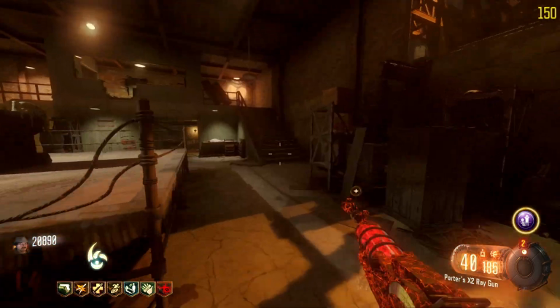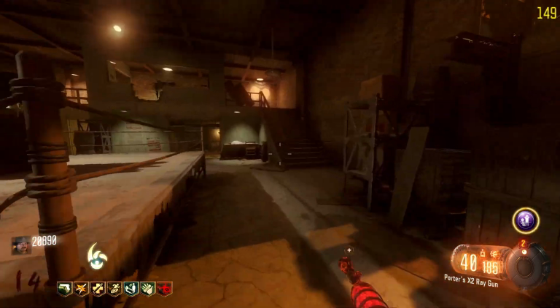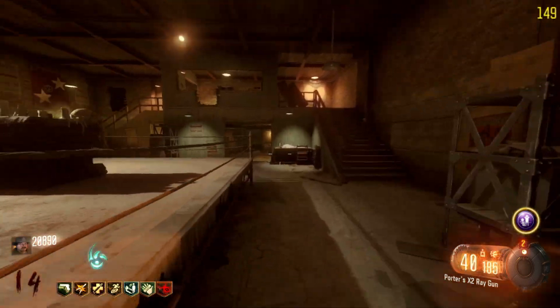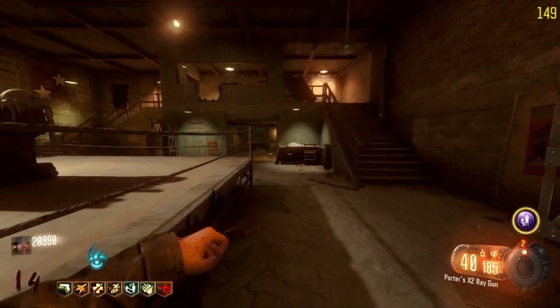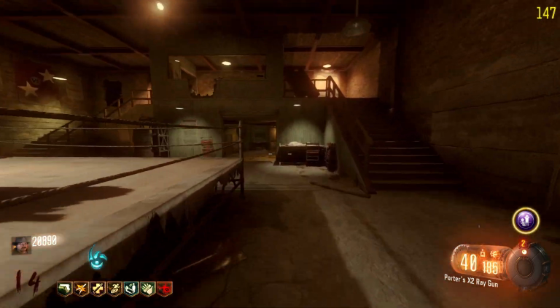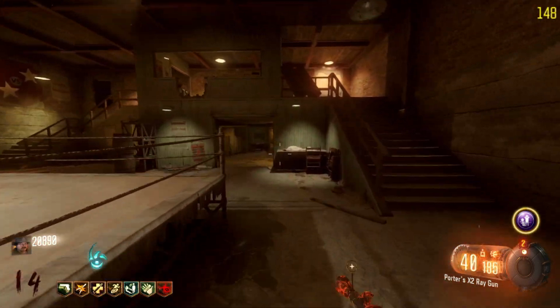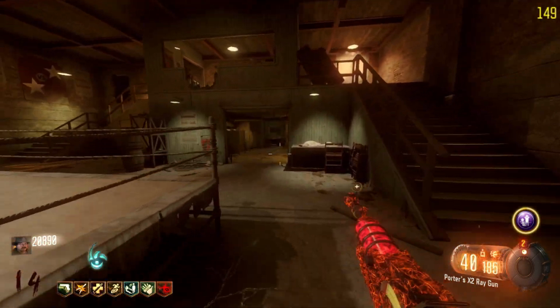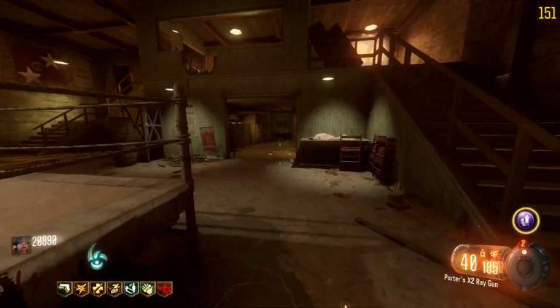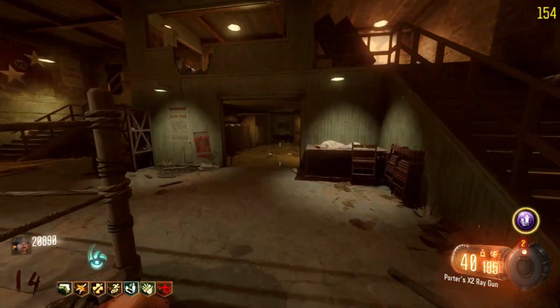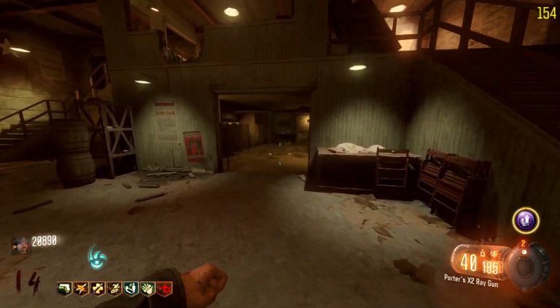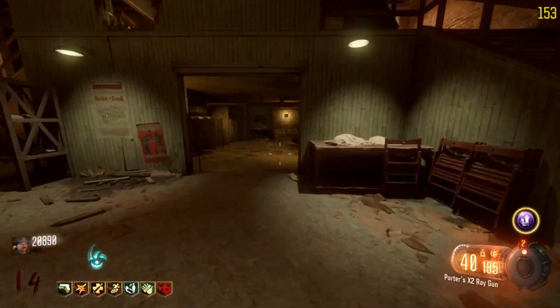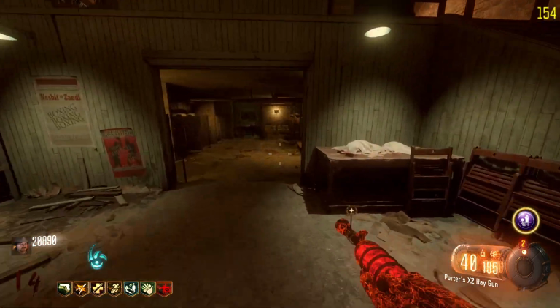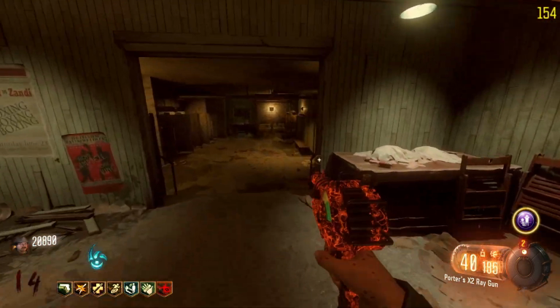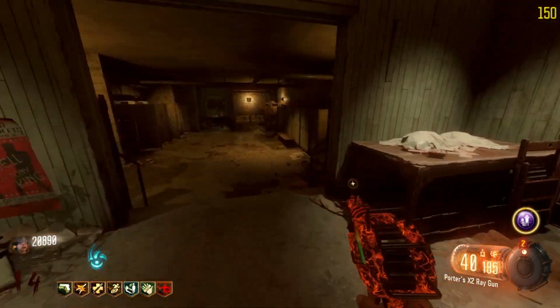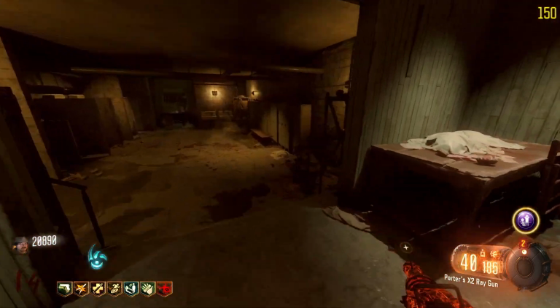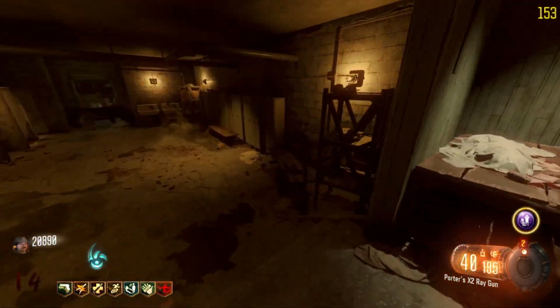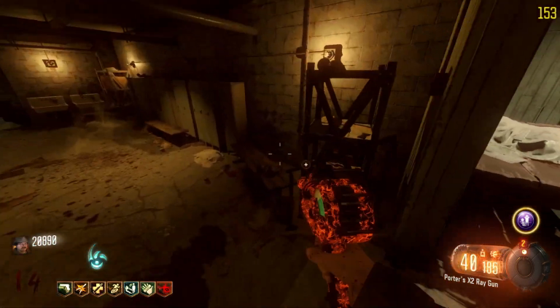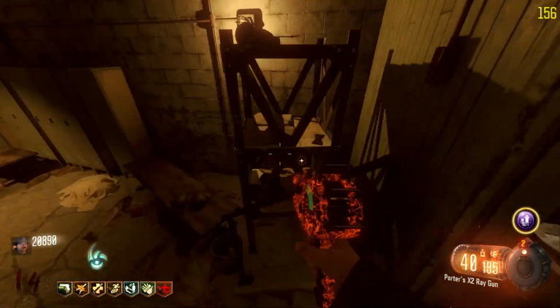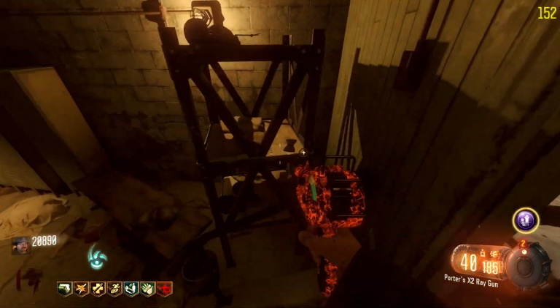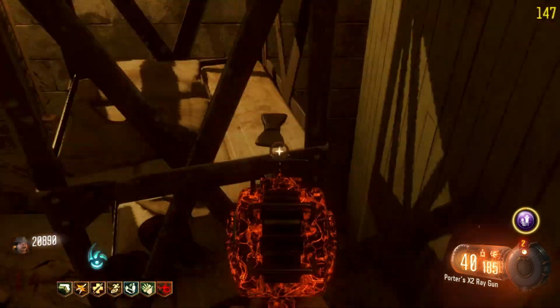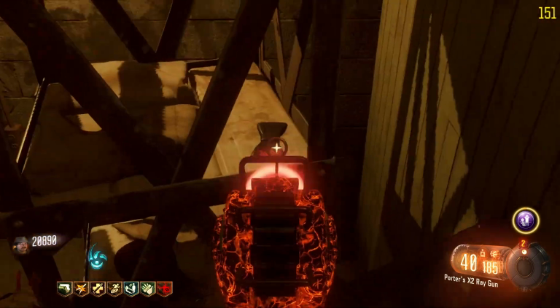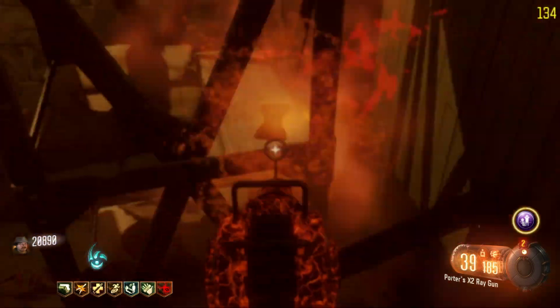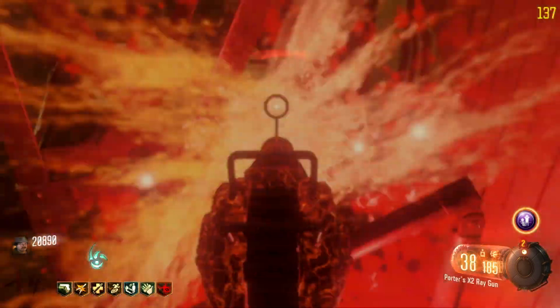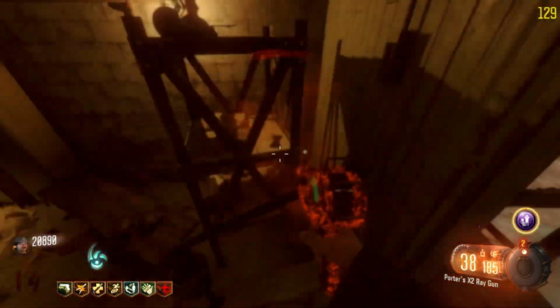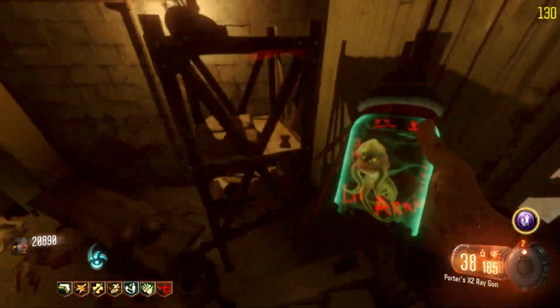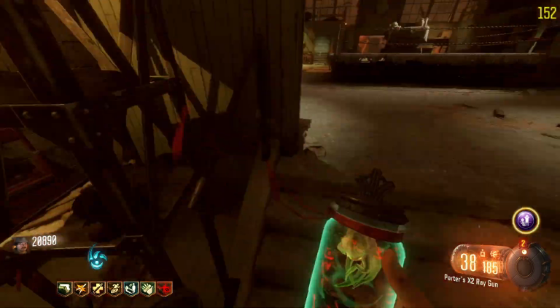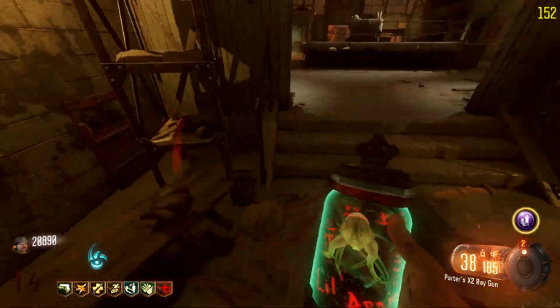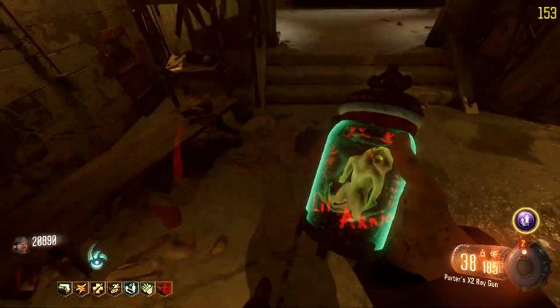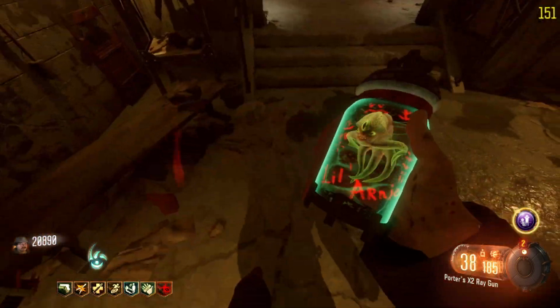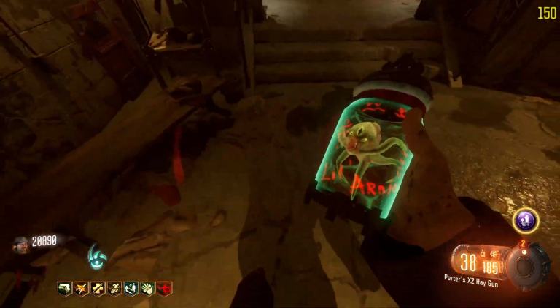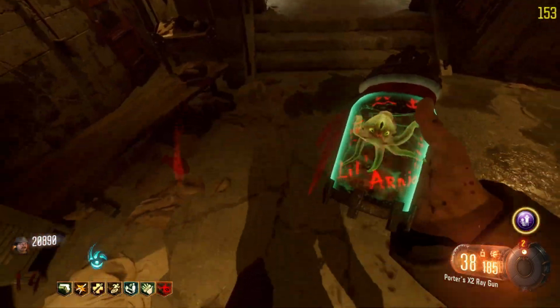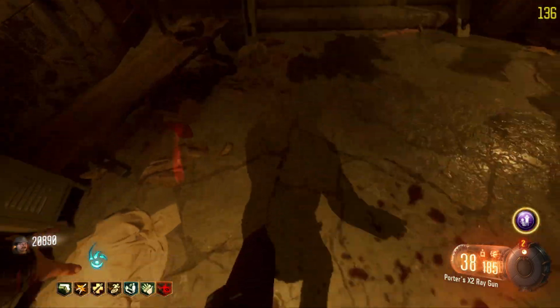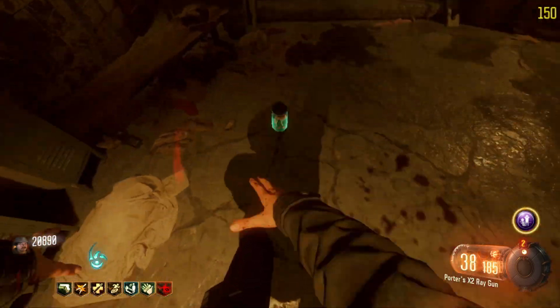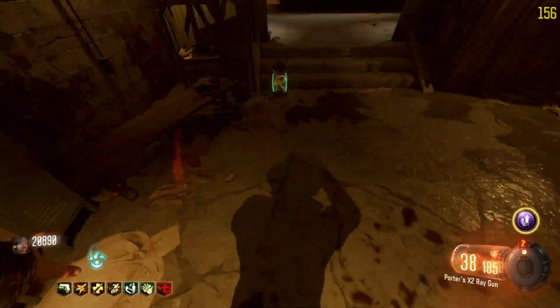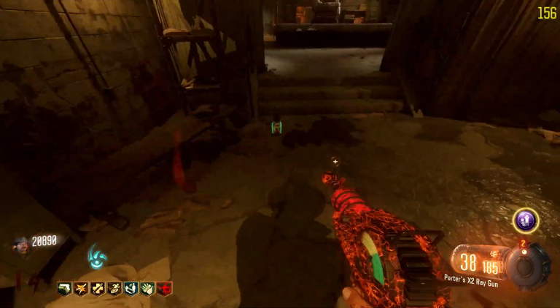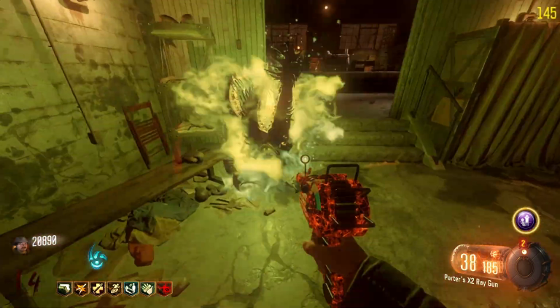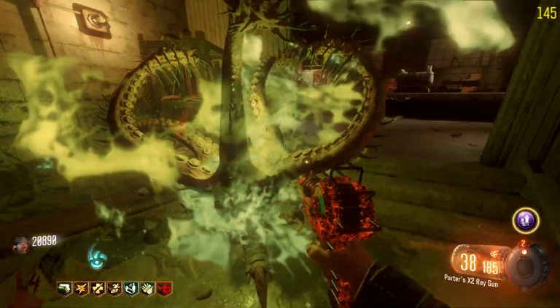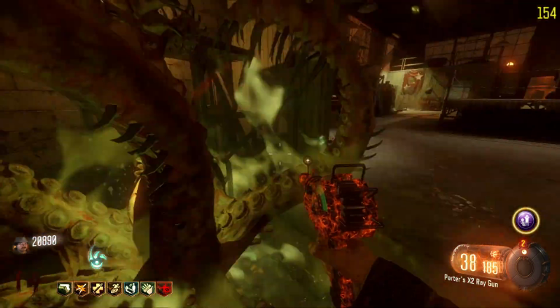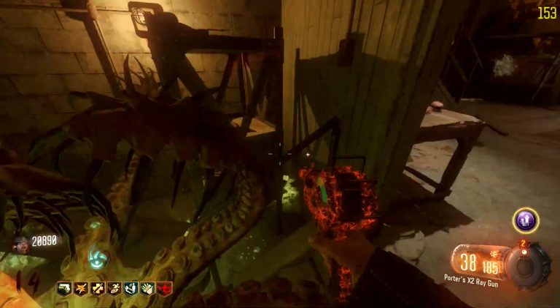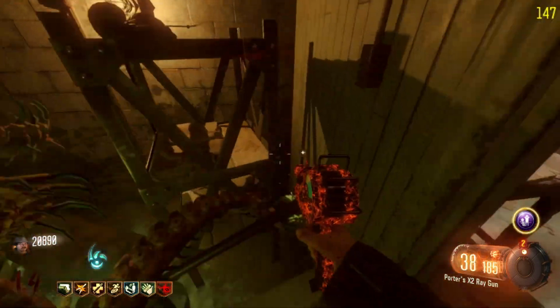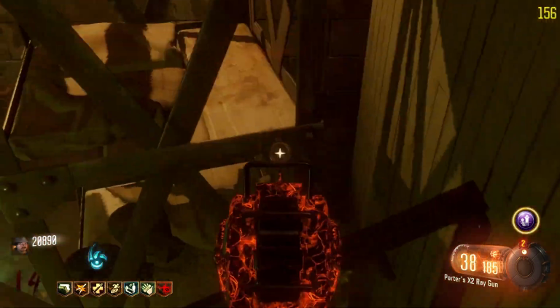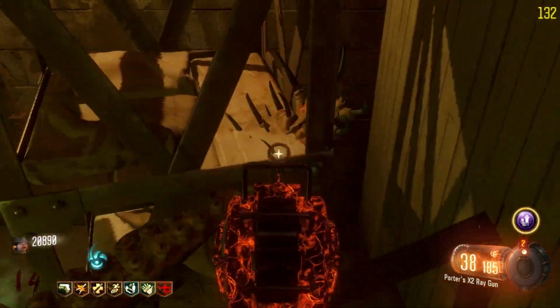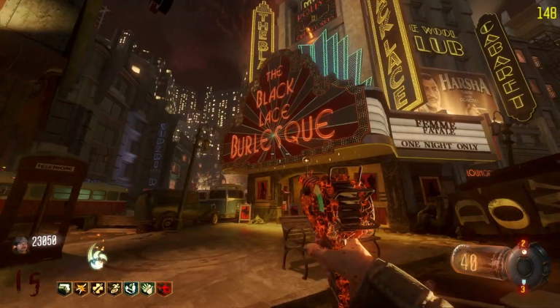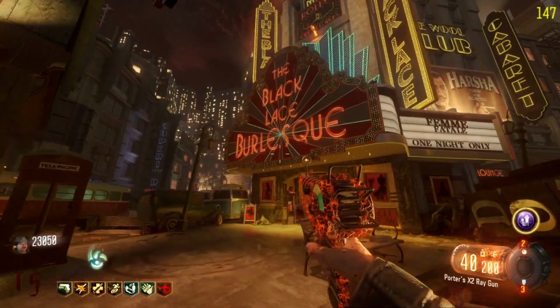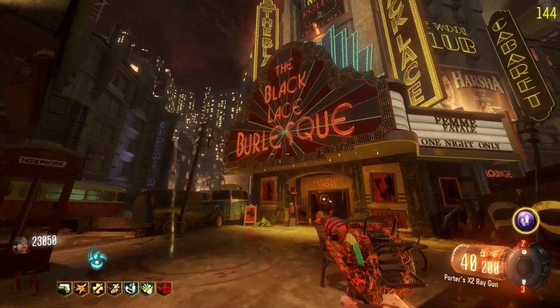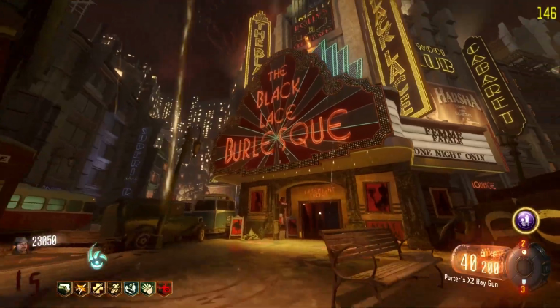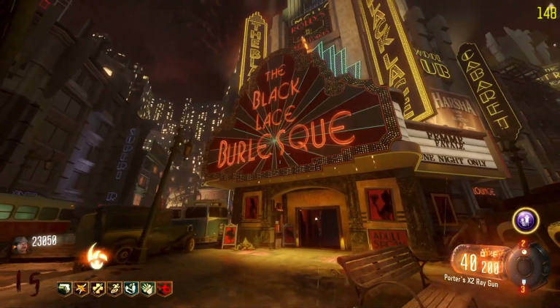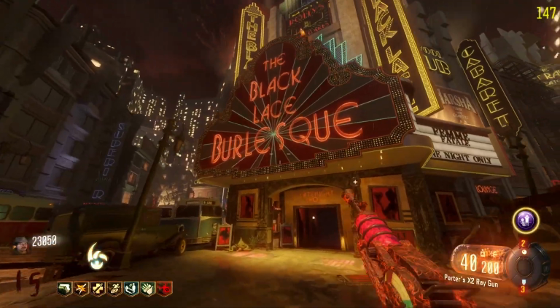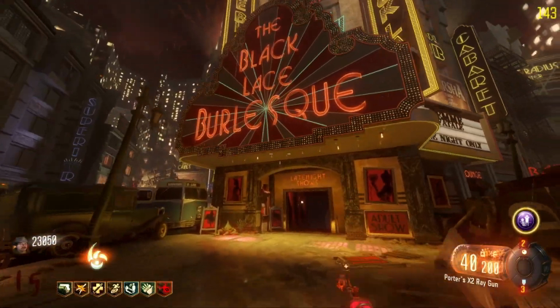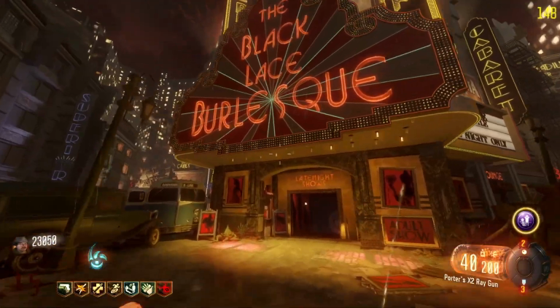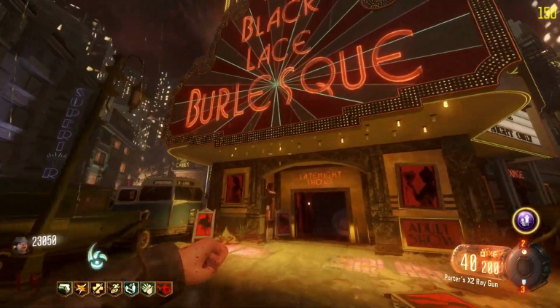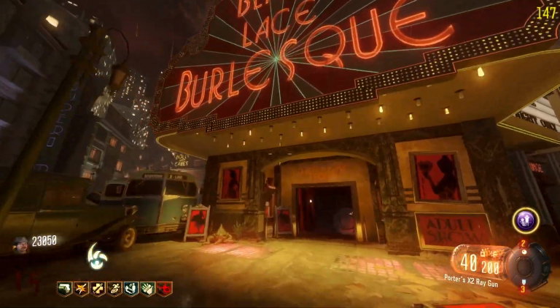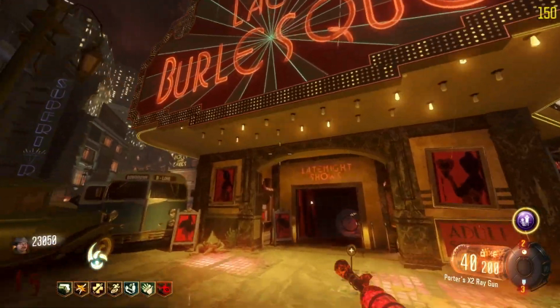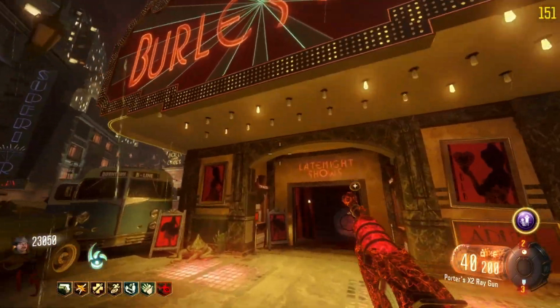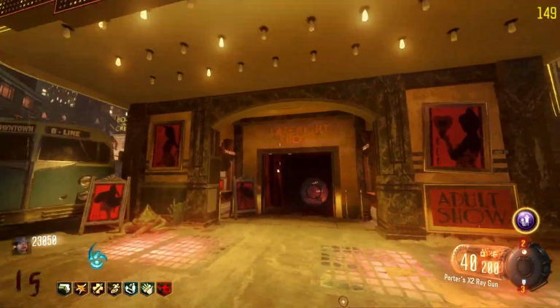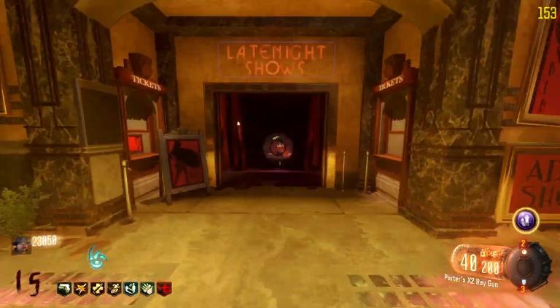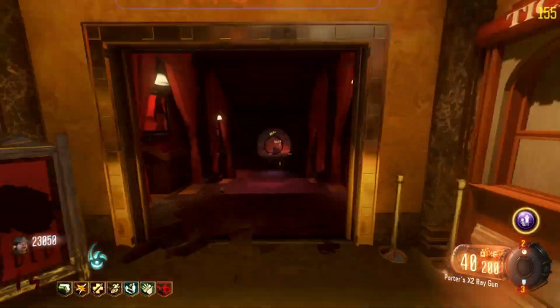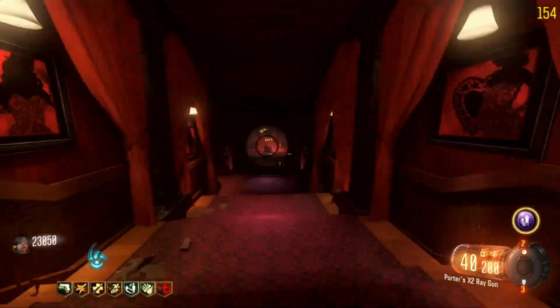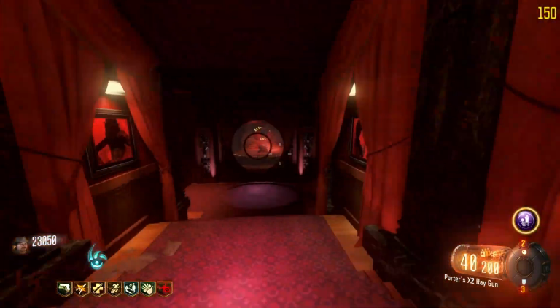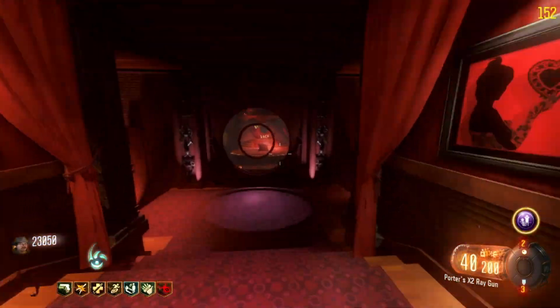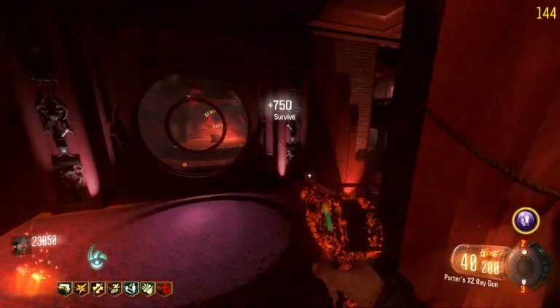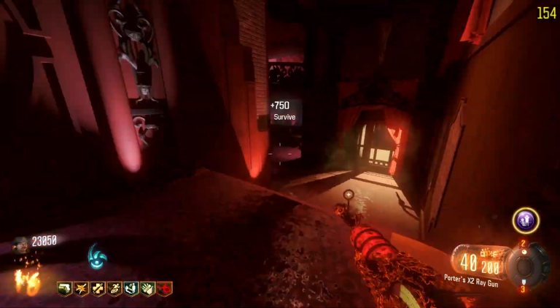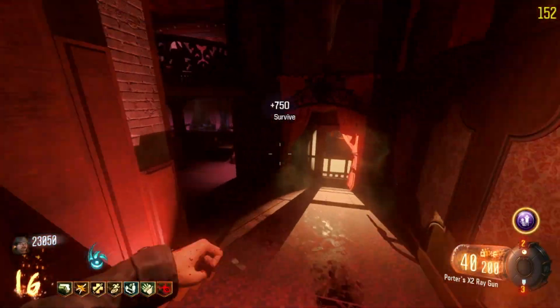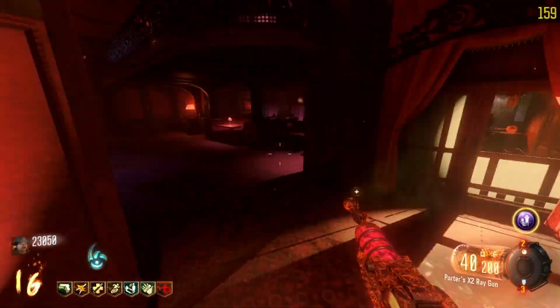The next thing you need to grab is in the boxing gym close to the staircase — throw a Lil Arnie and it should grab this bowtie.